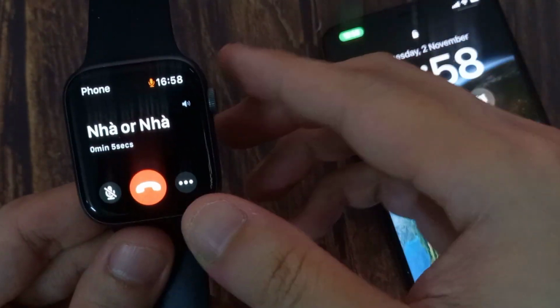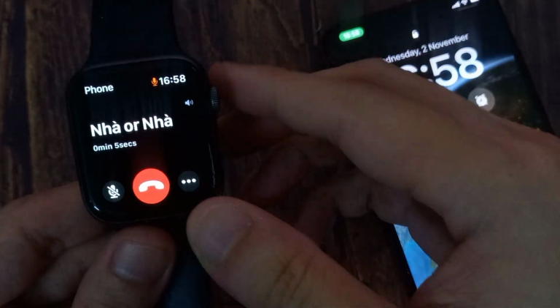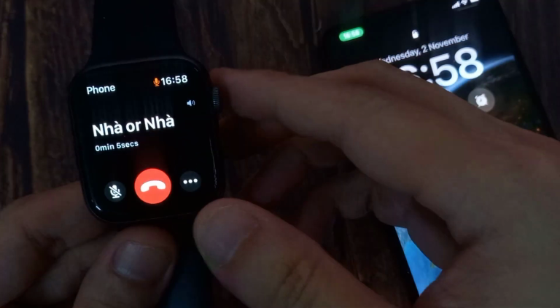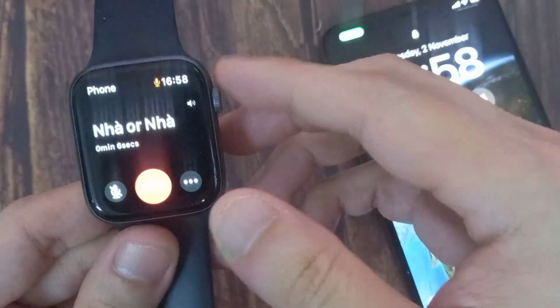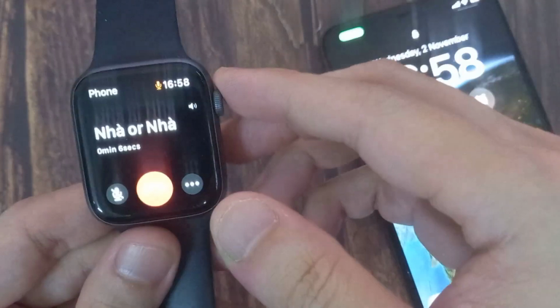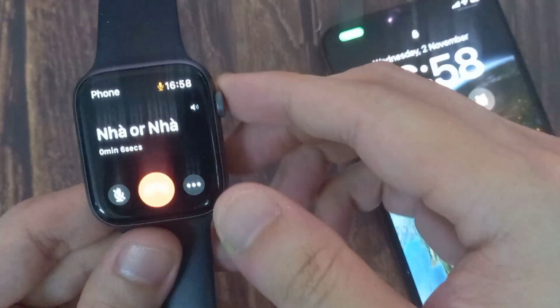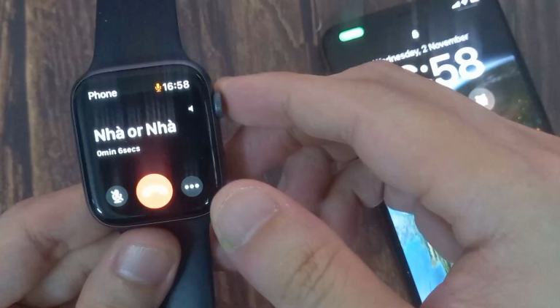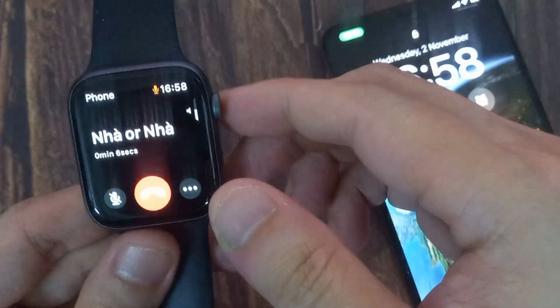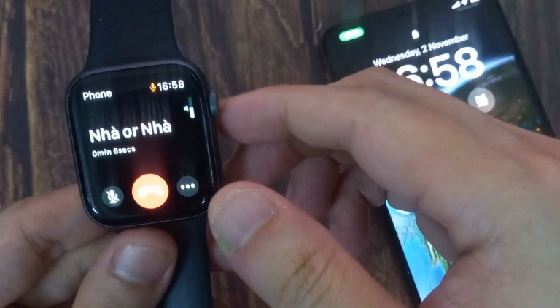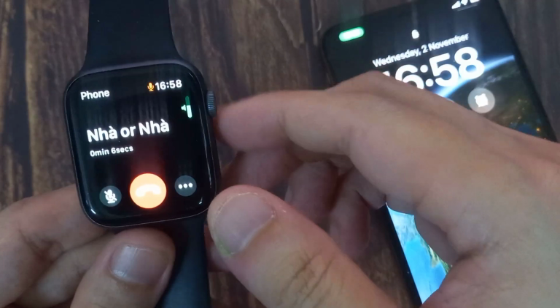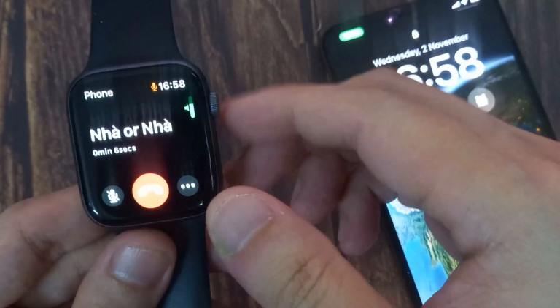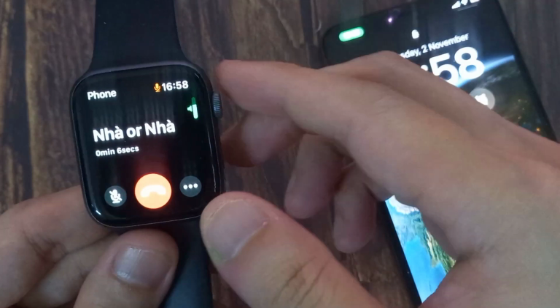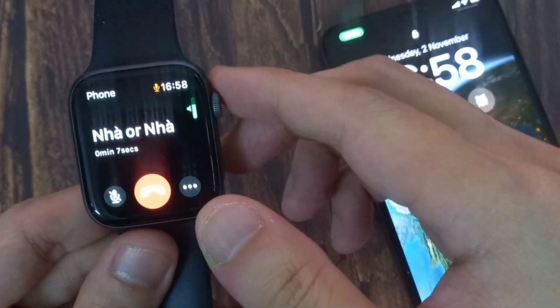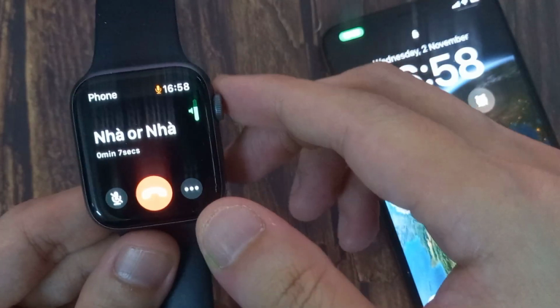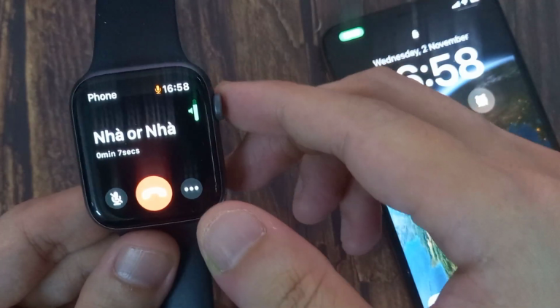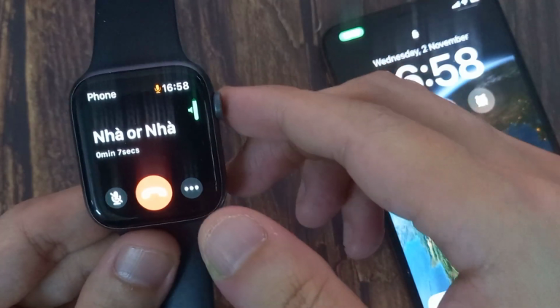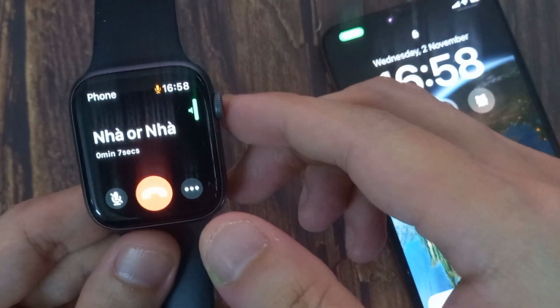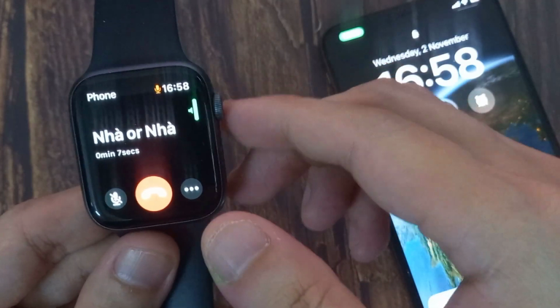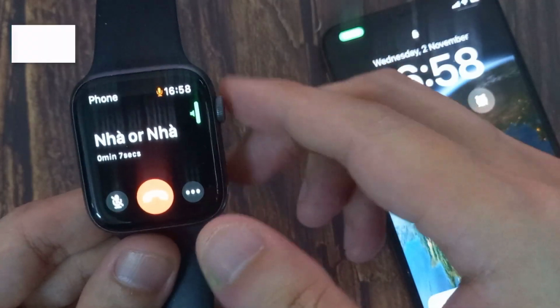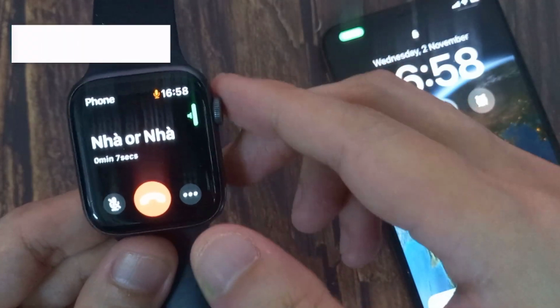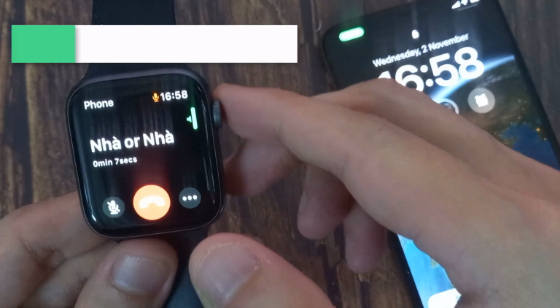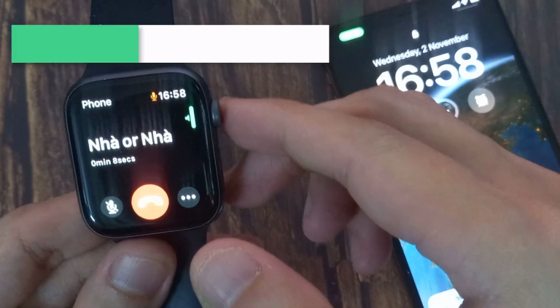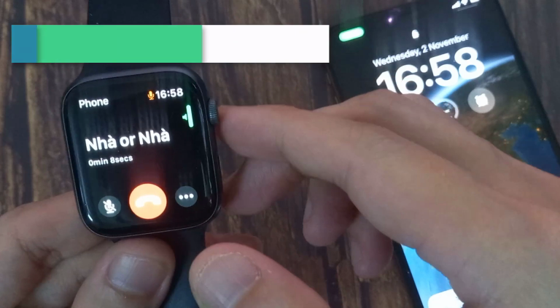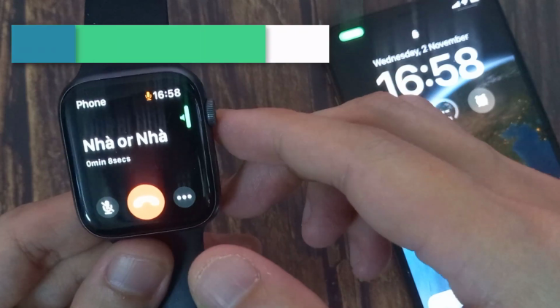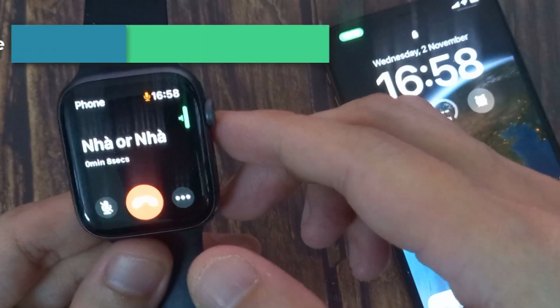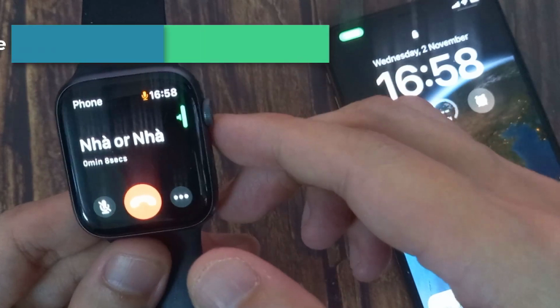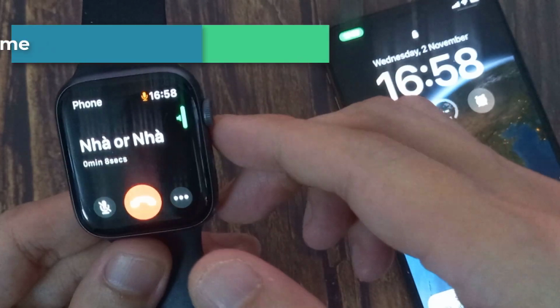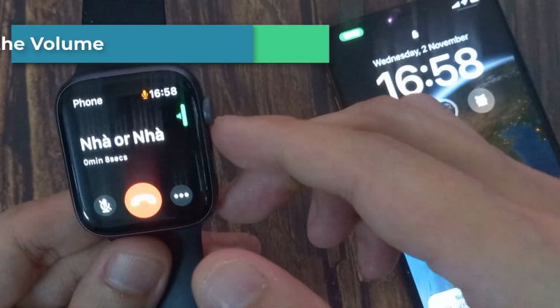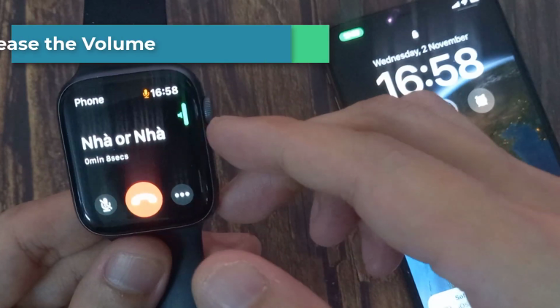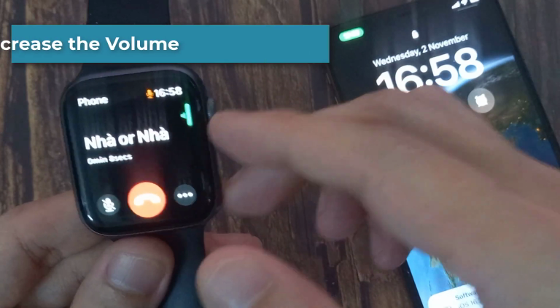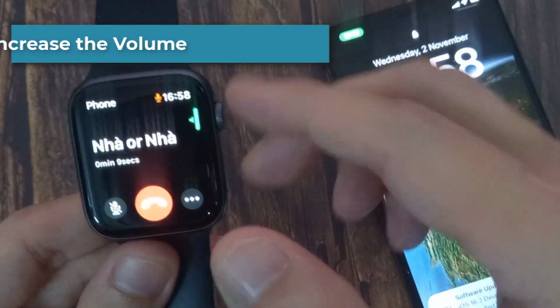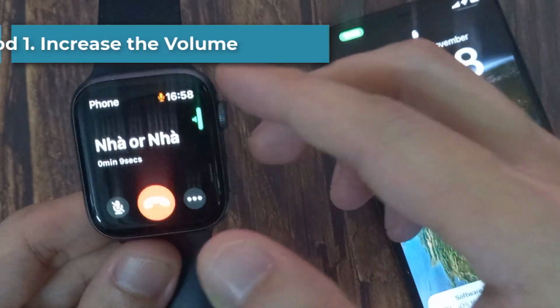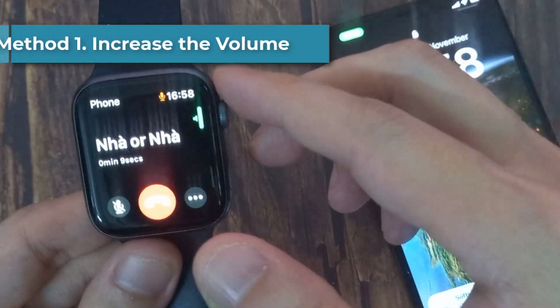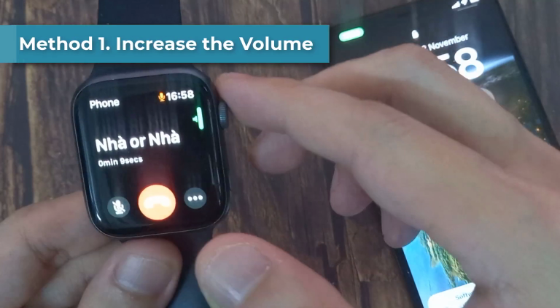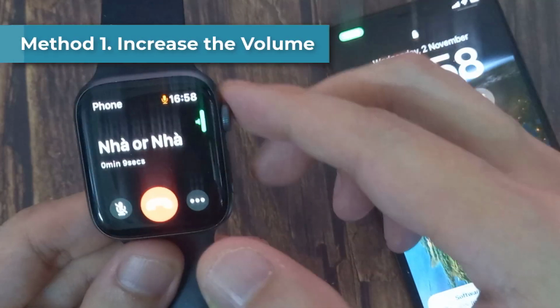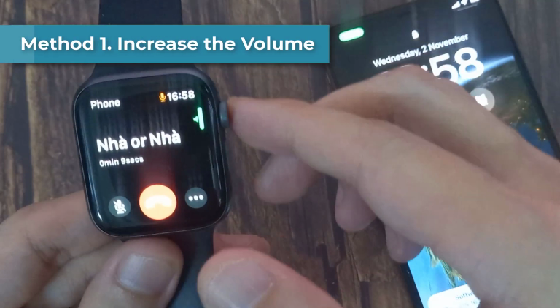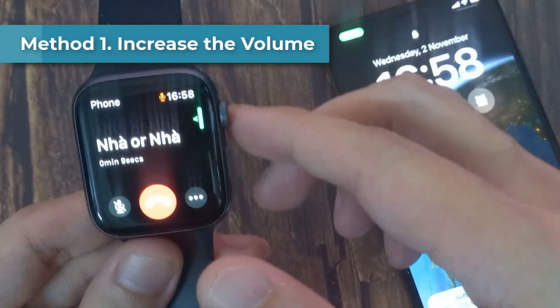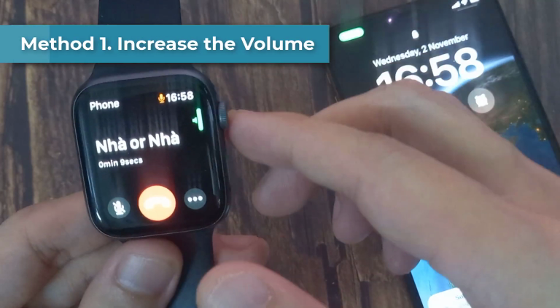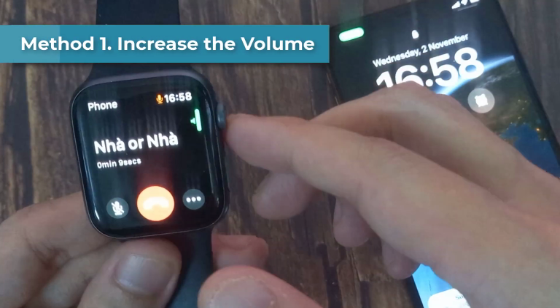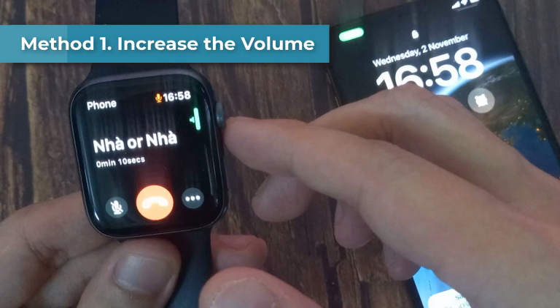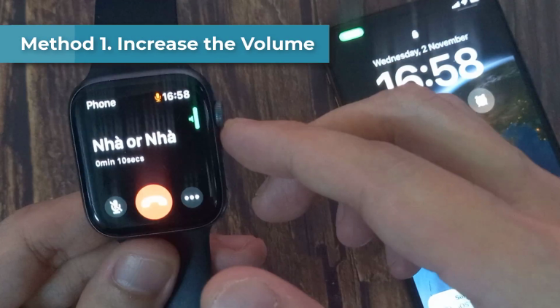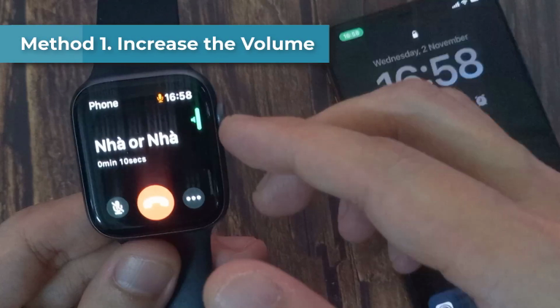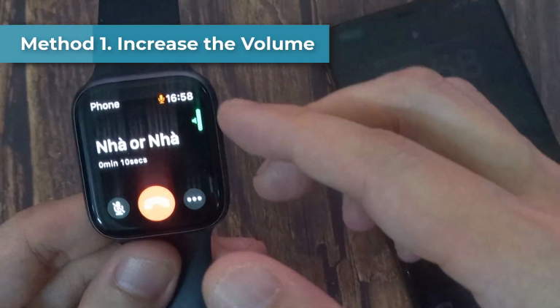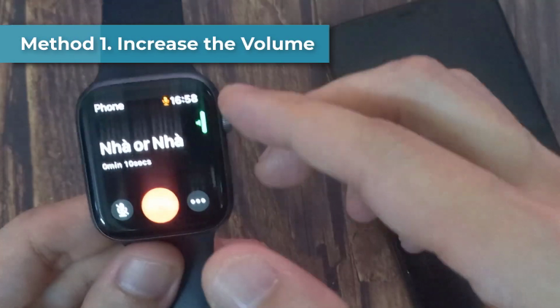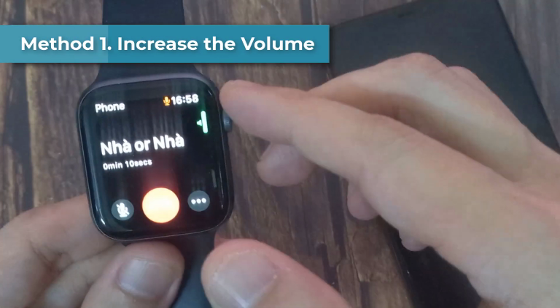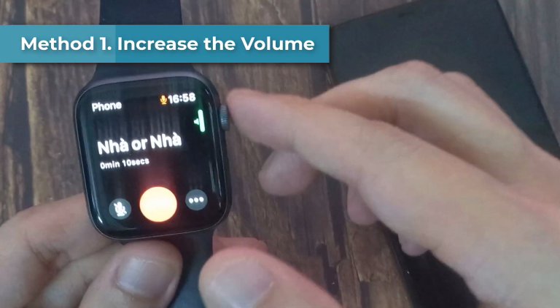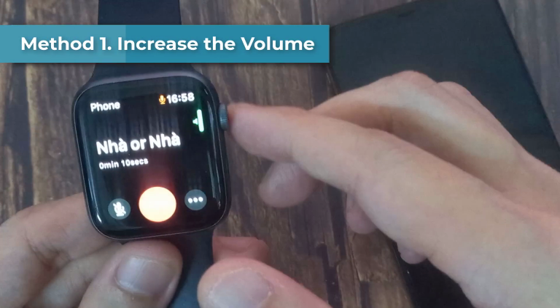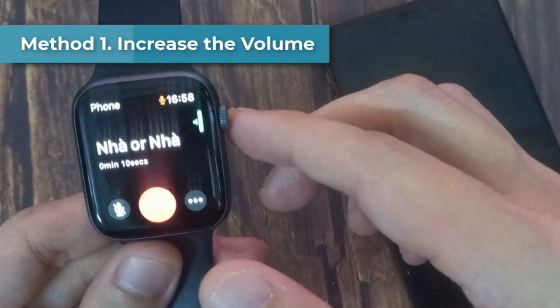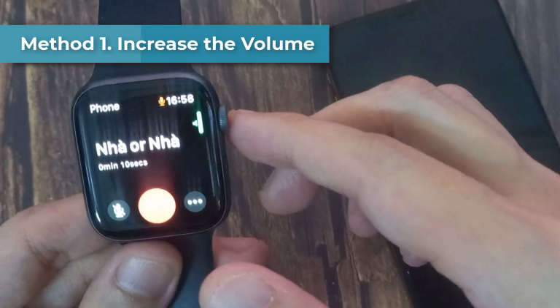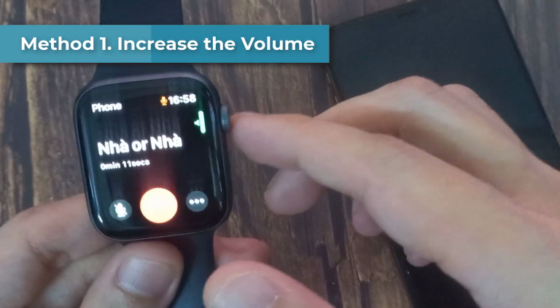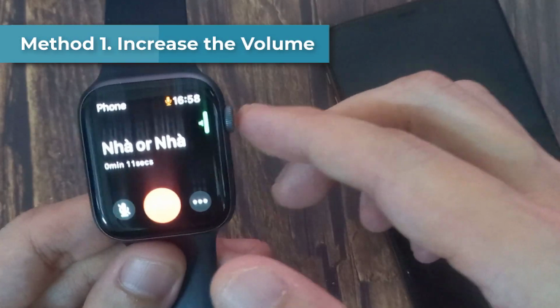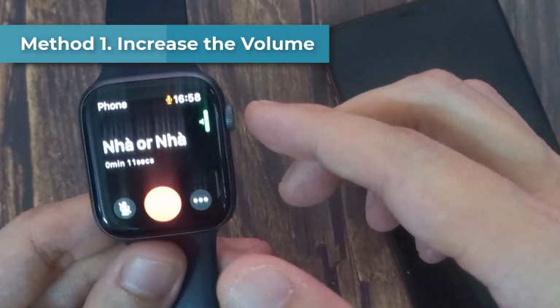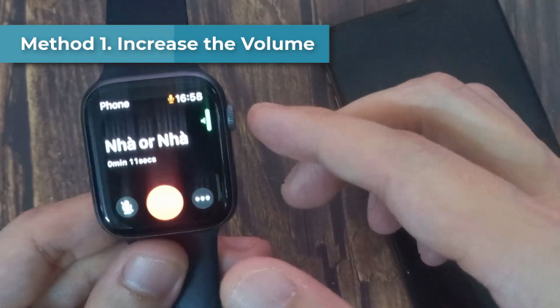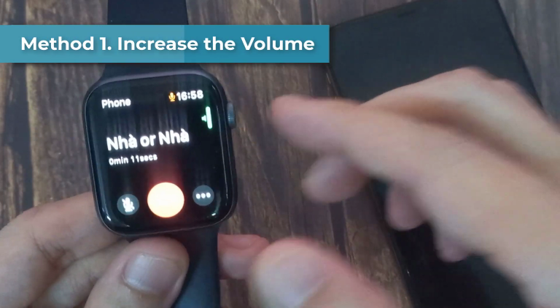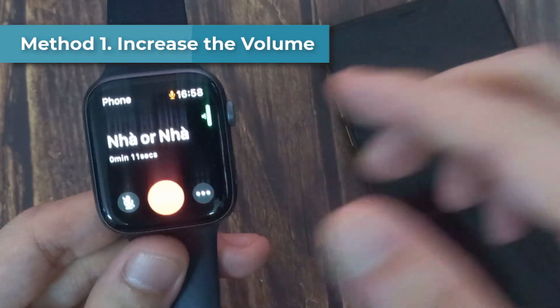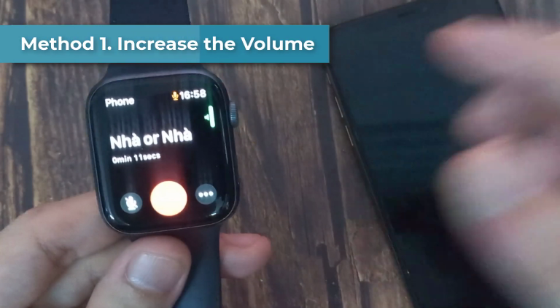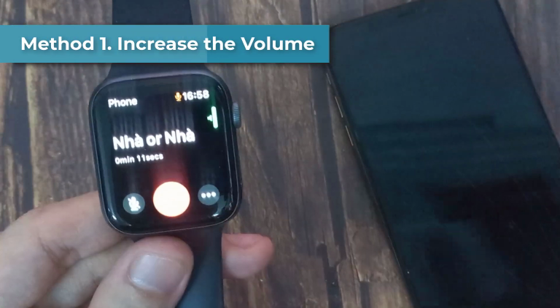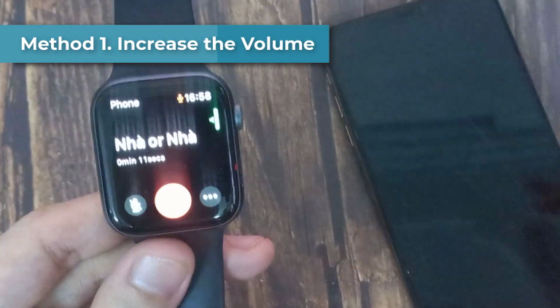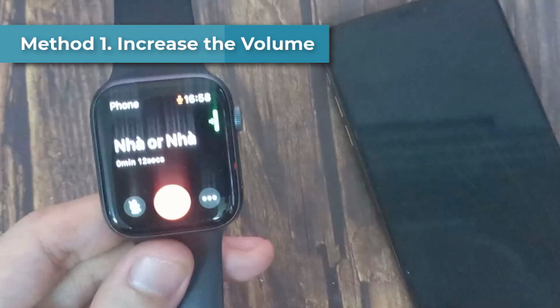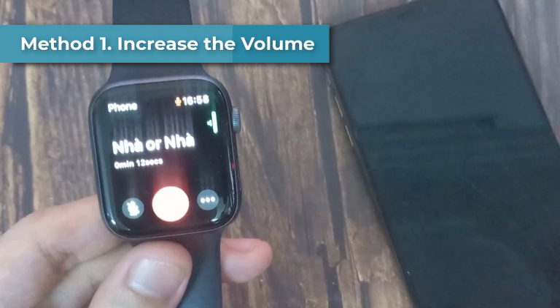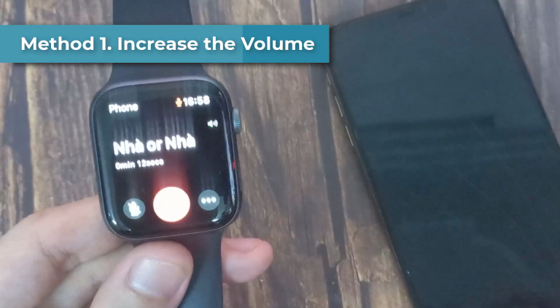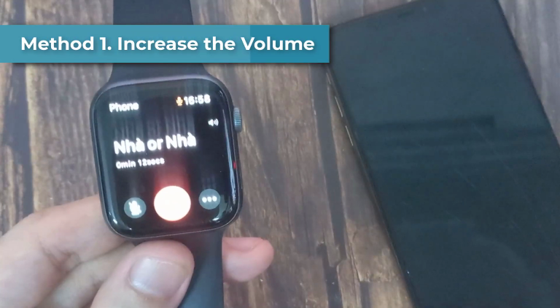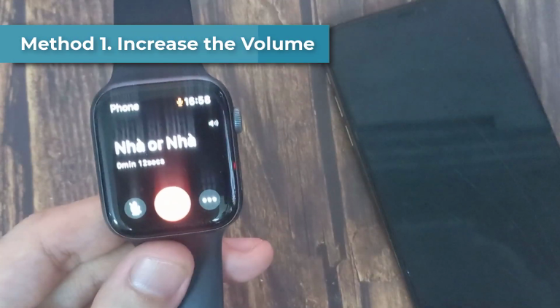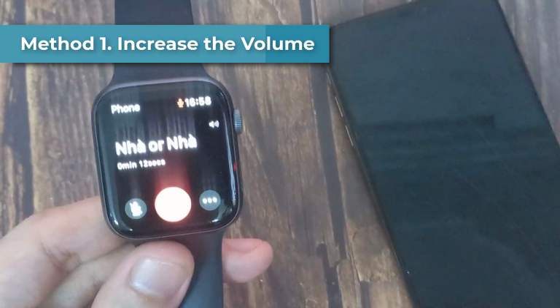The first thing: if you're on a call, make sure to turn up your sound all the way so that you can hear that person clearly.